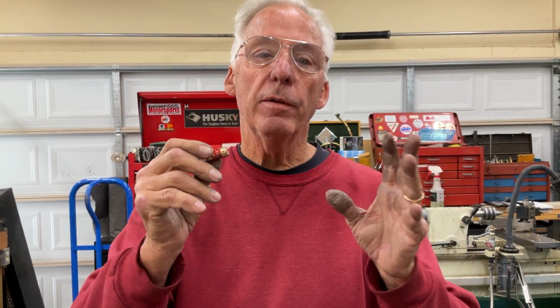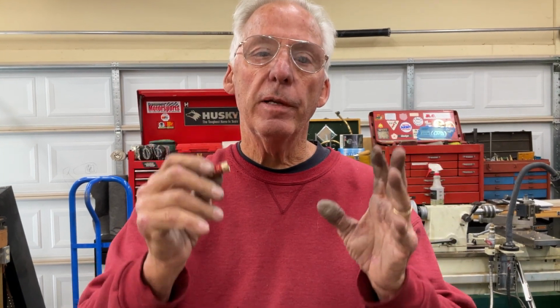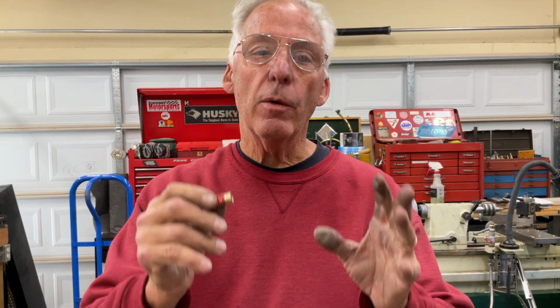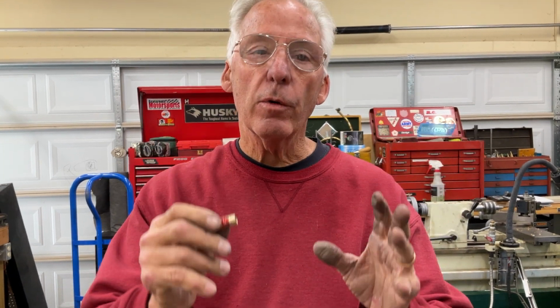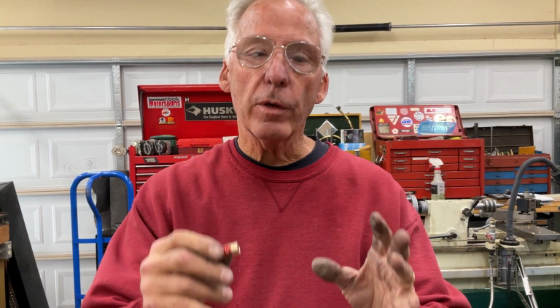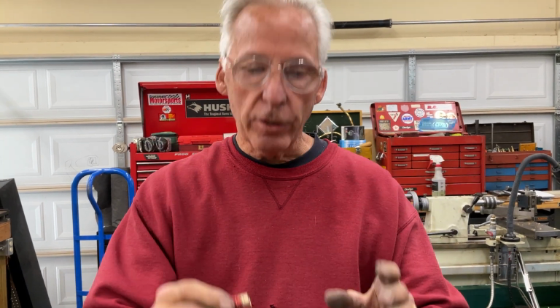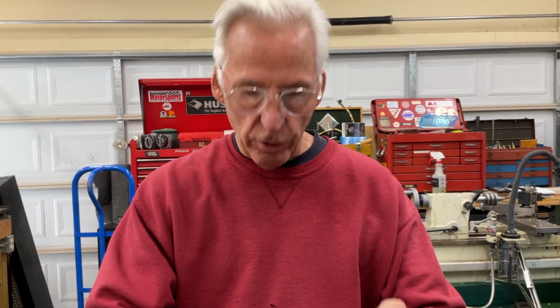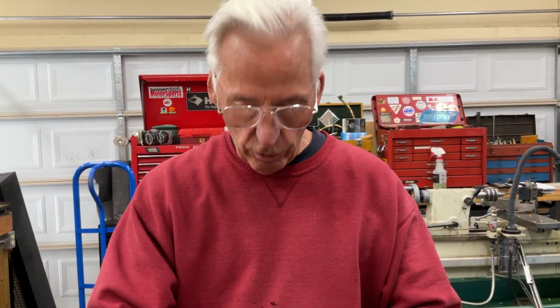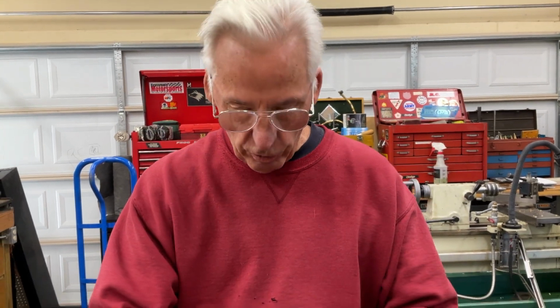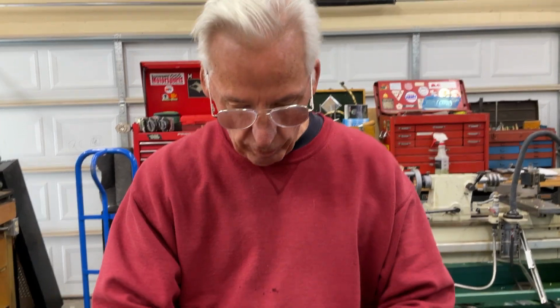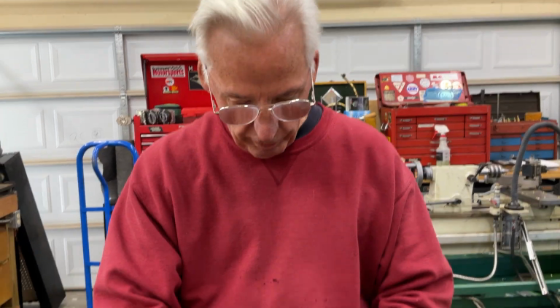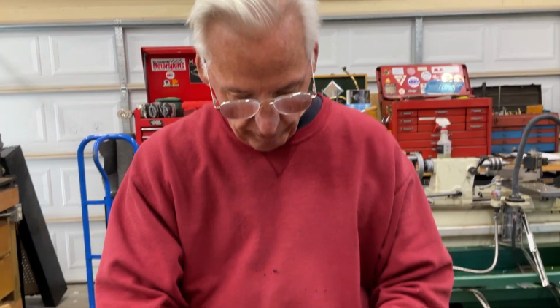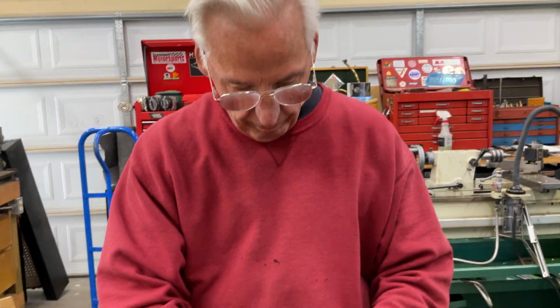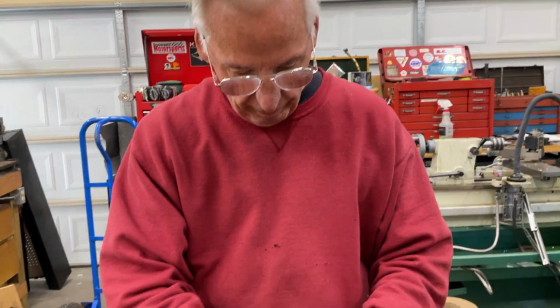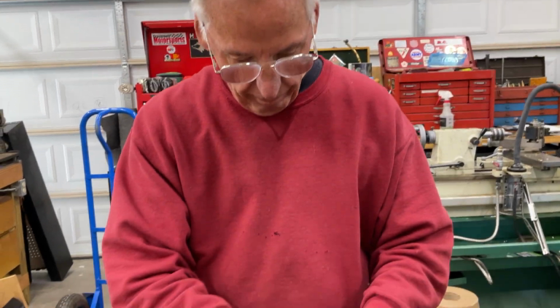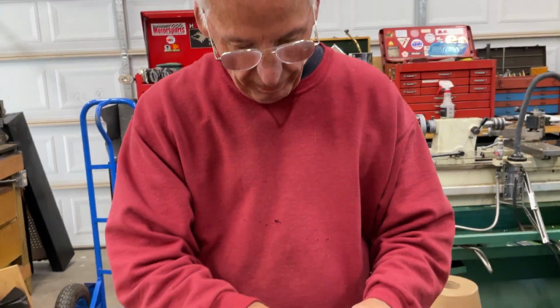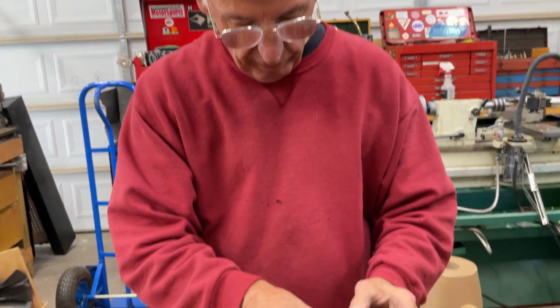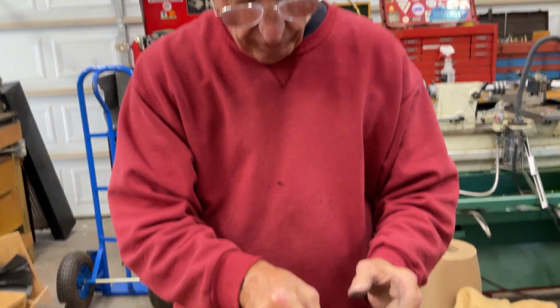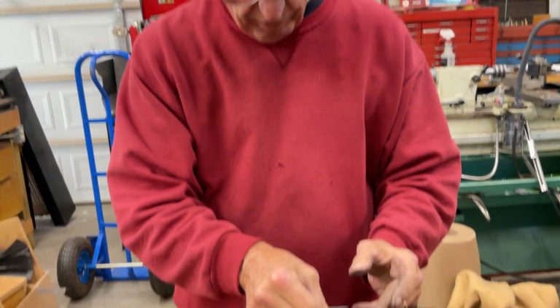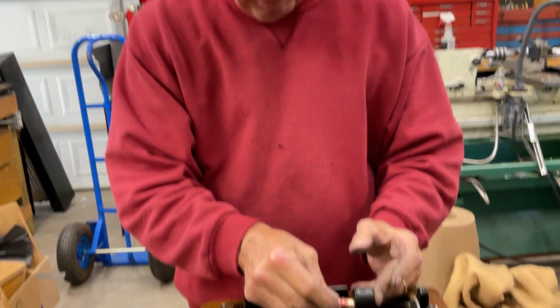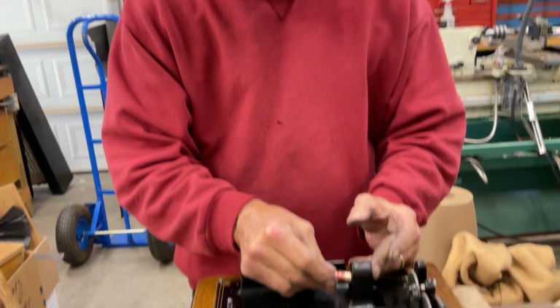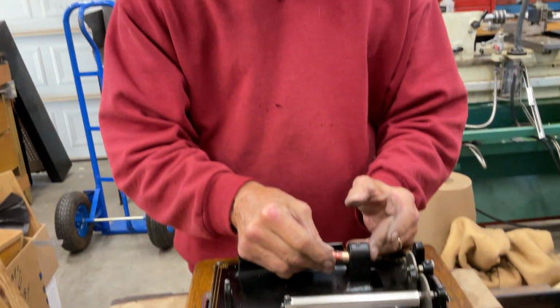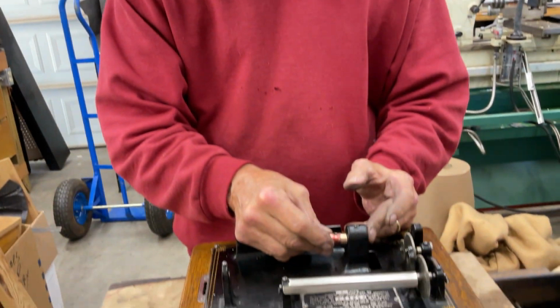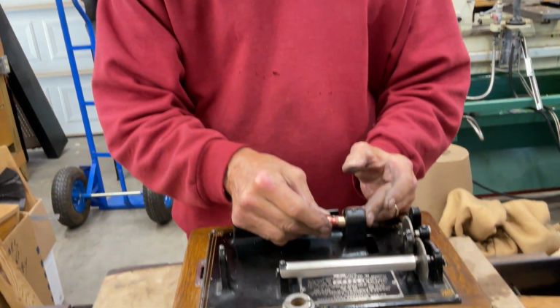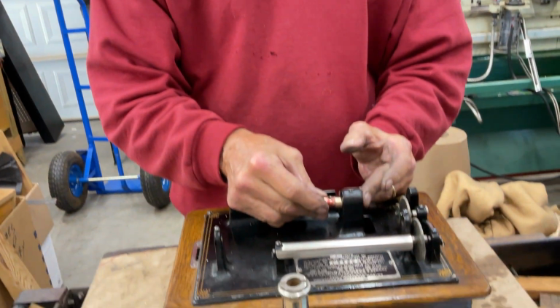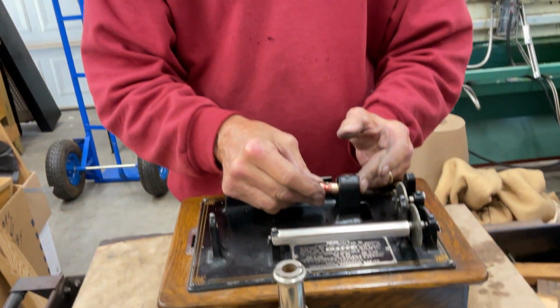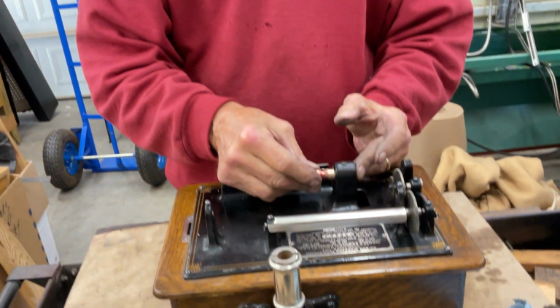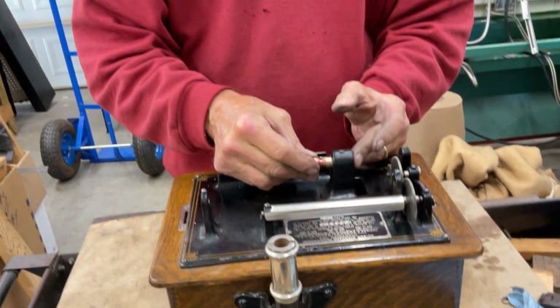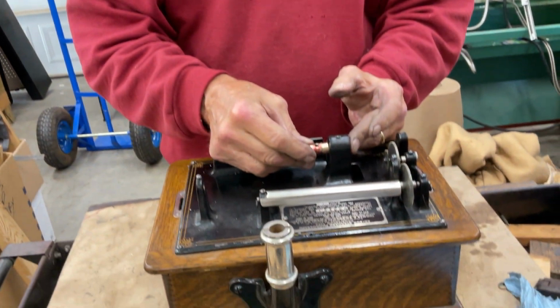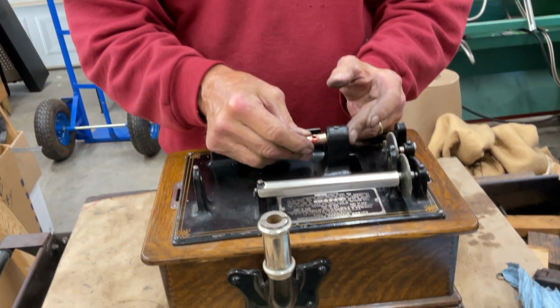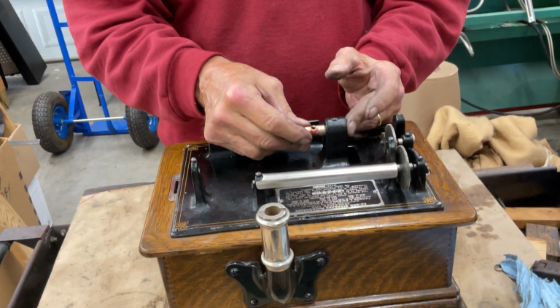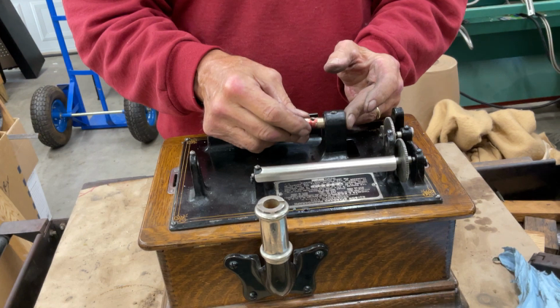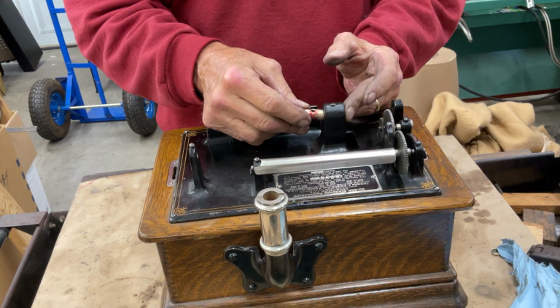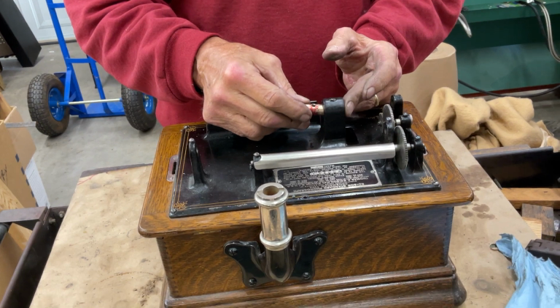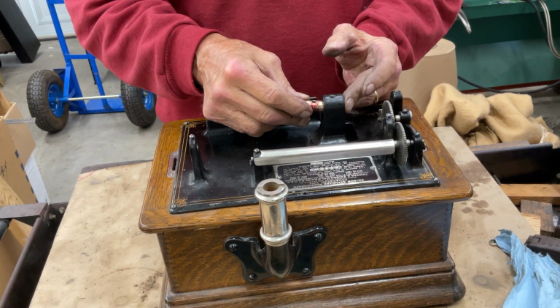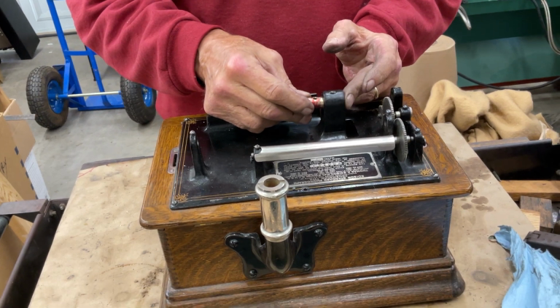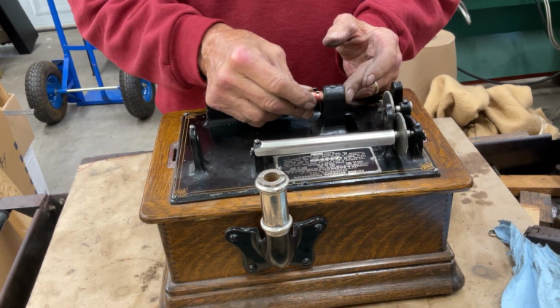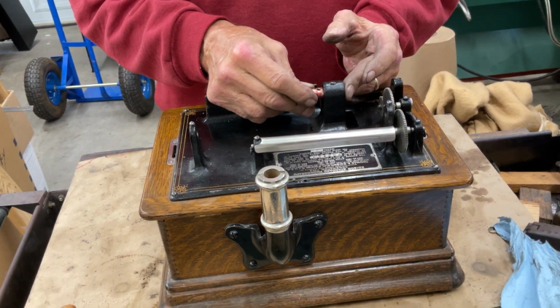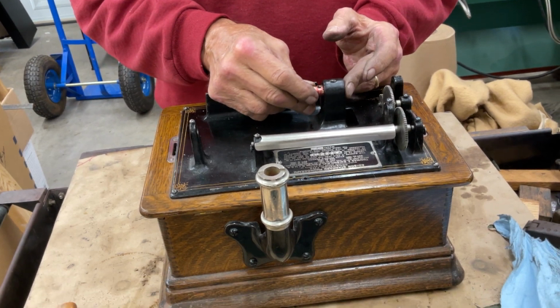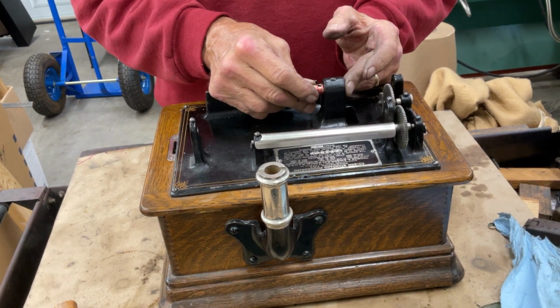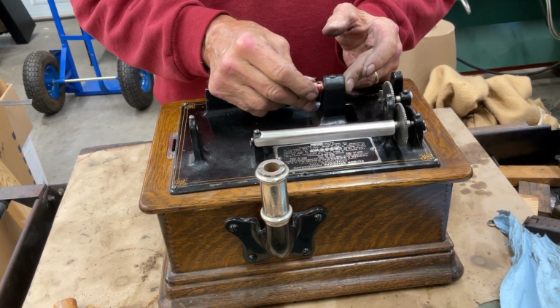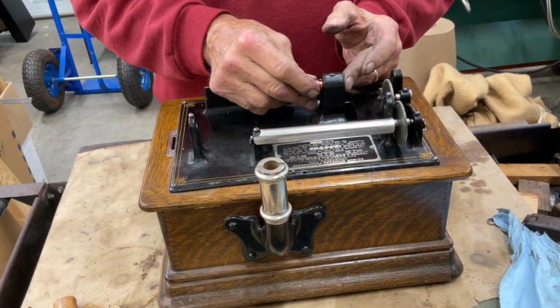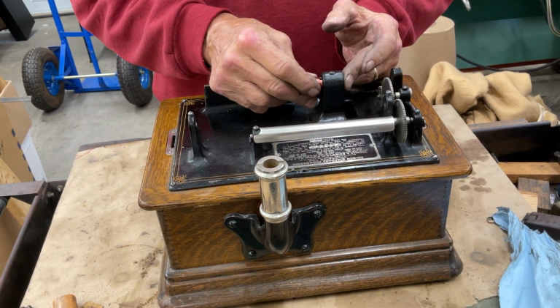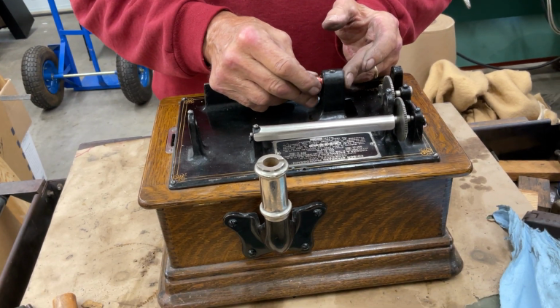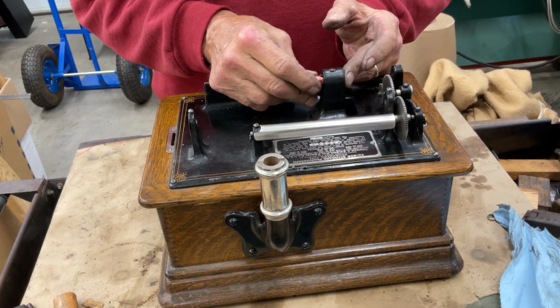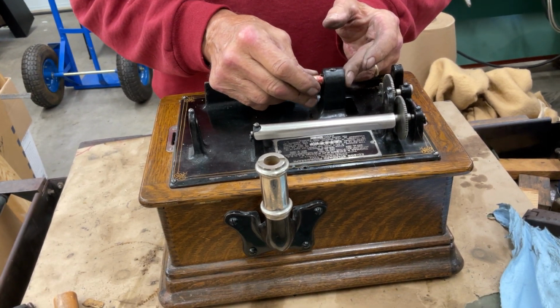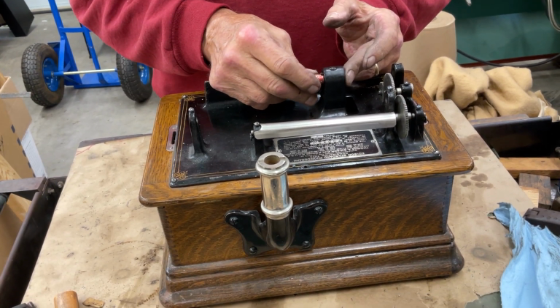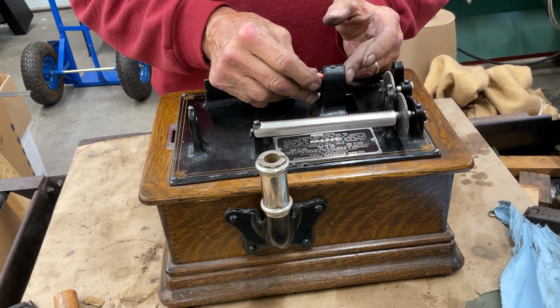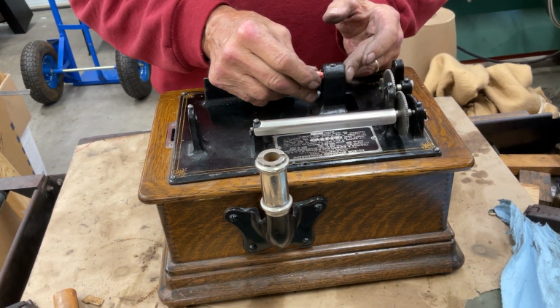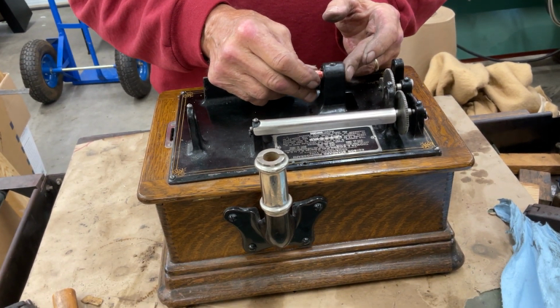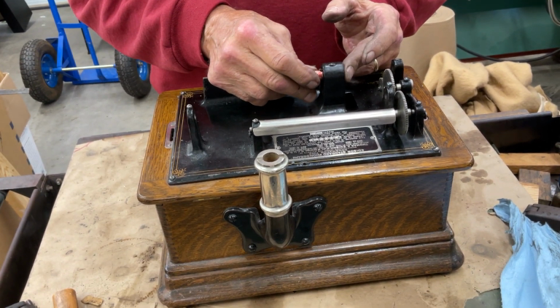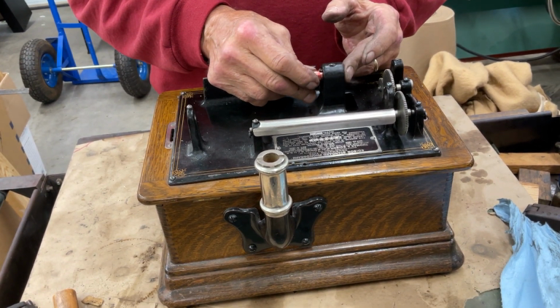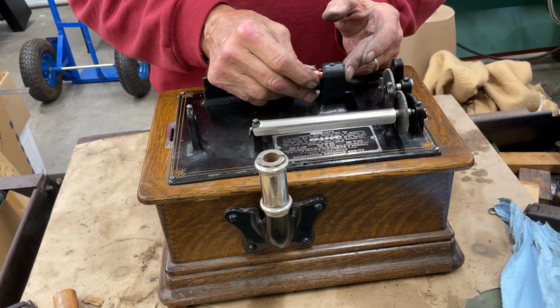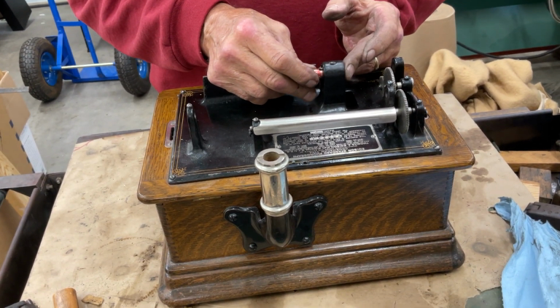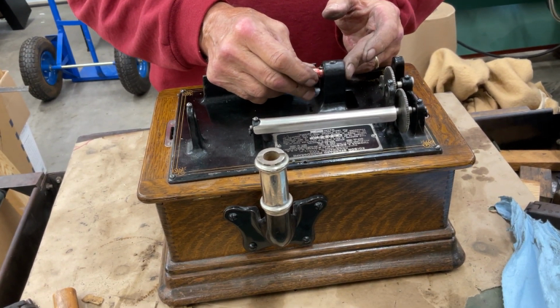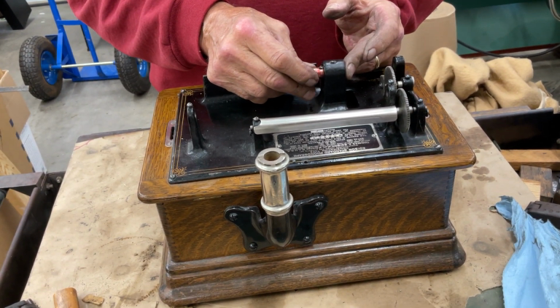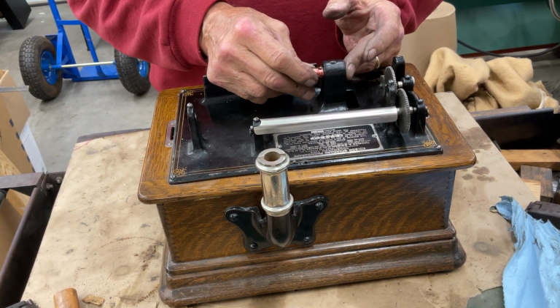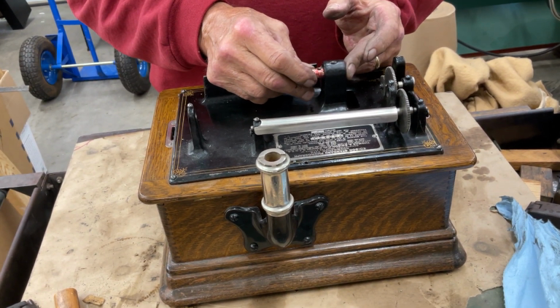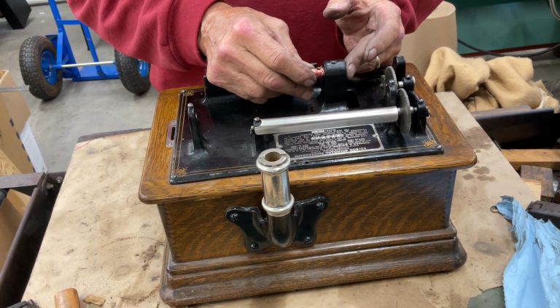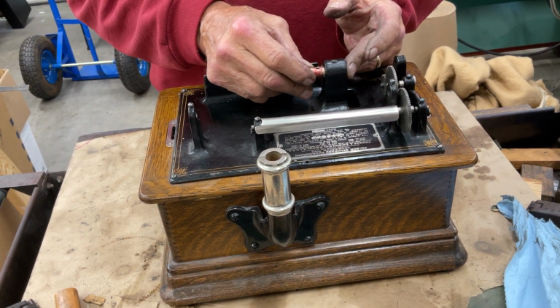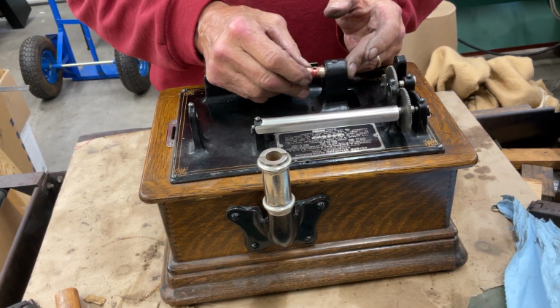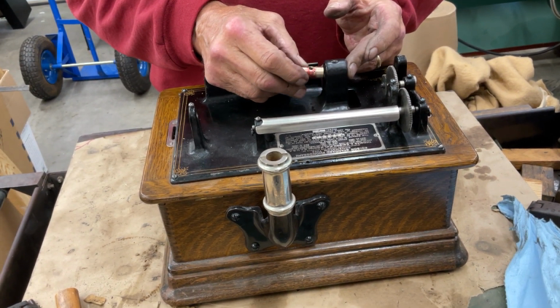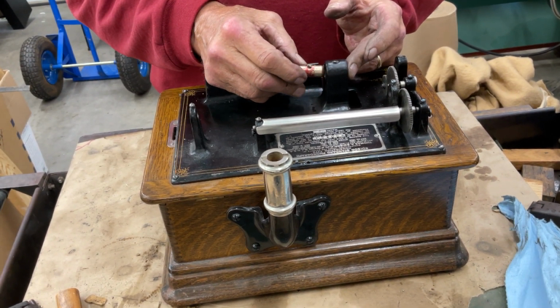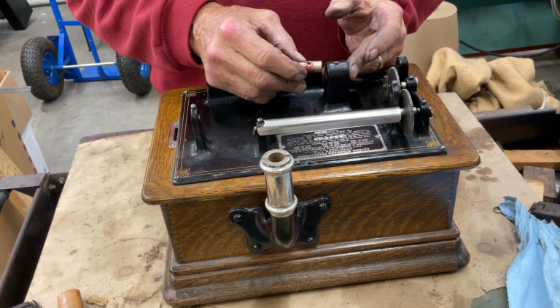What we're going to do is mount the bearing in — and this is a bronze bearing — and we're going to go tappy, tappy, tappy.